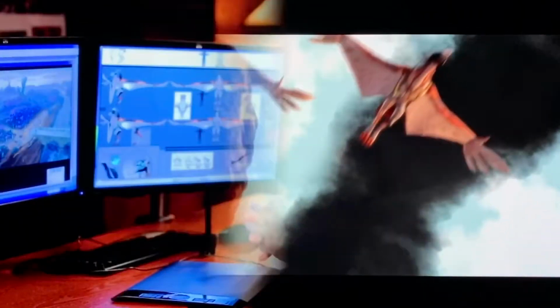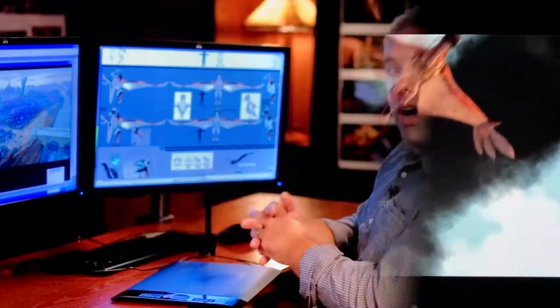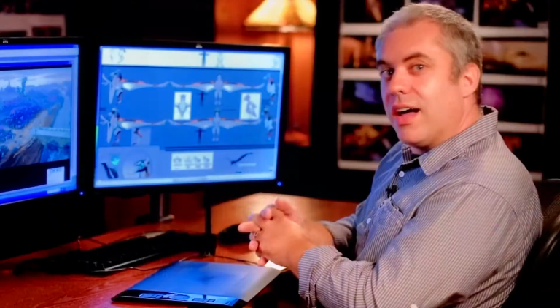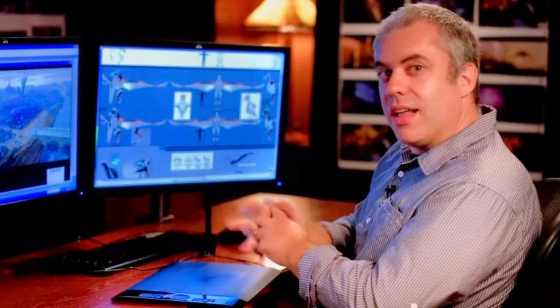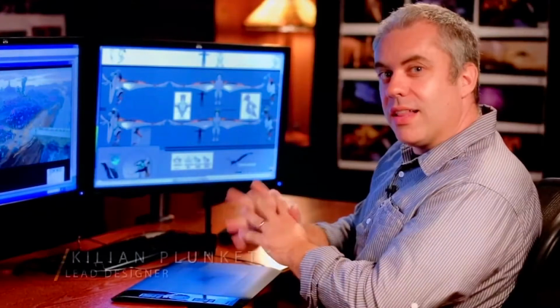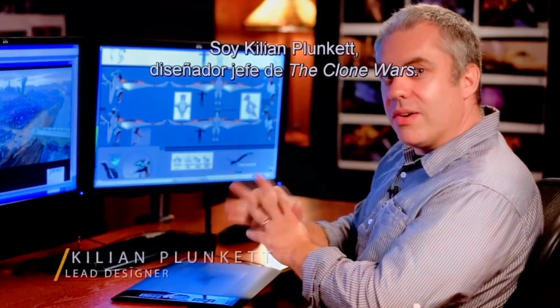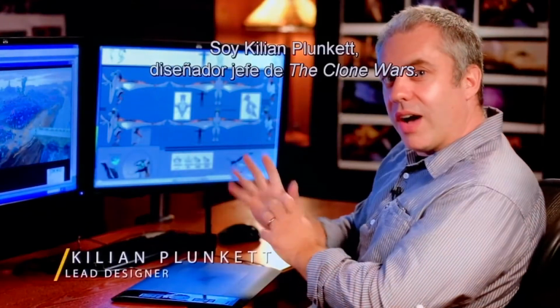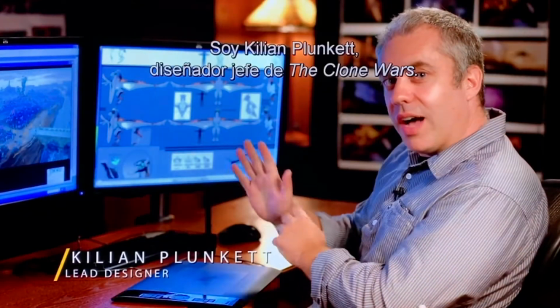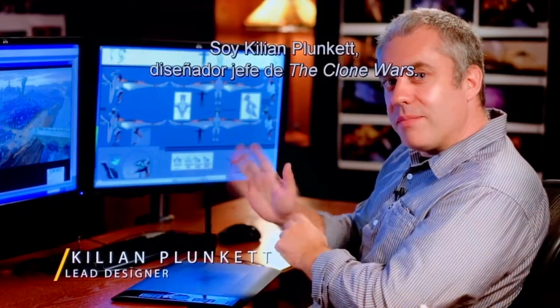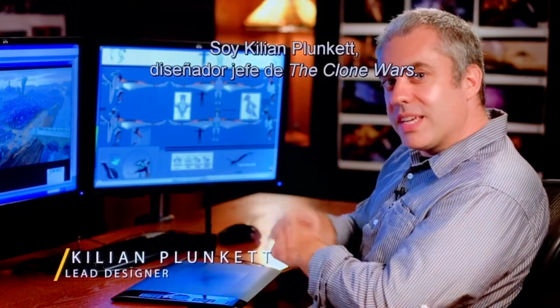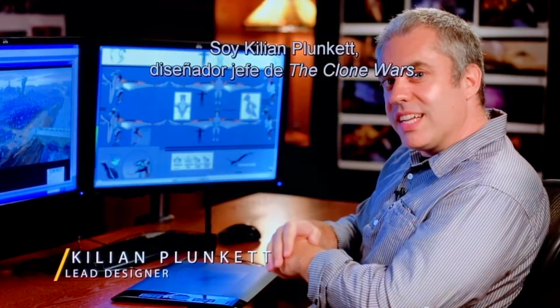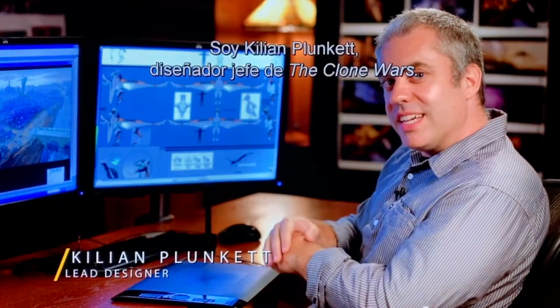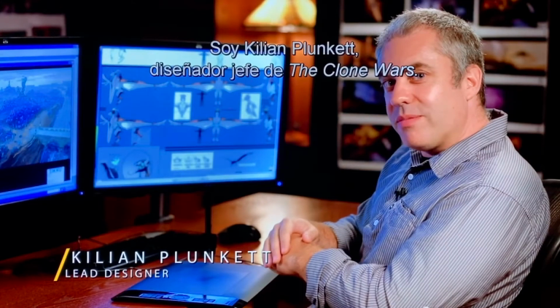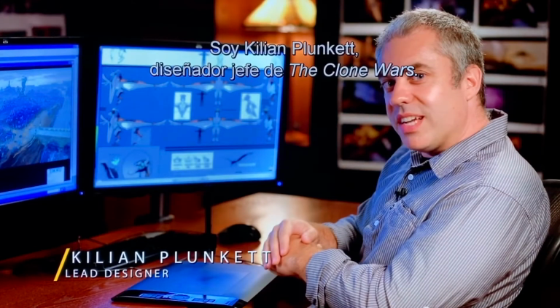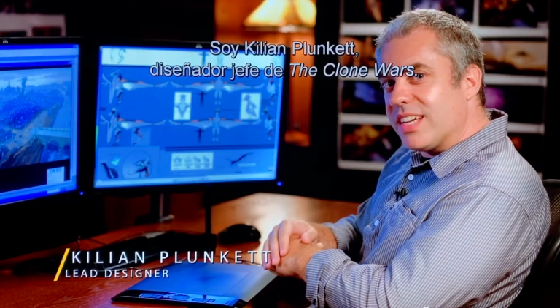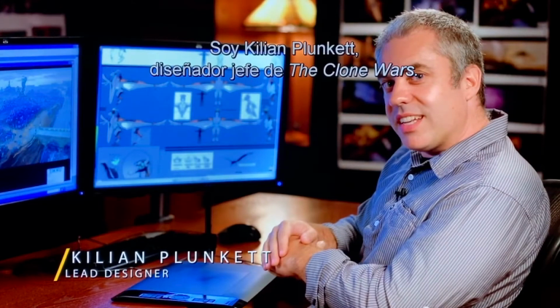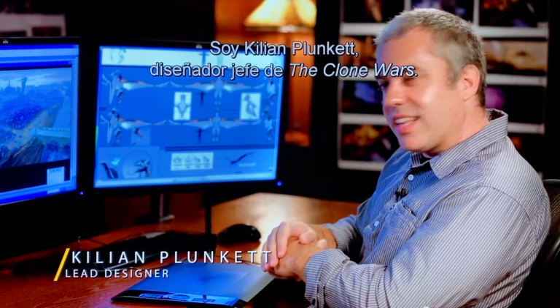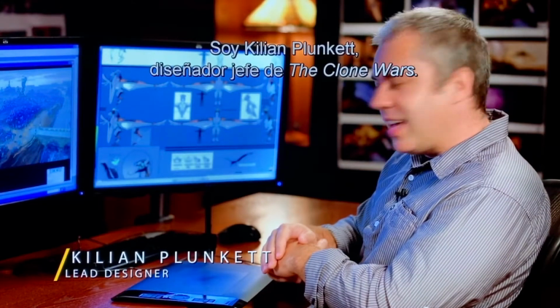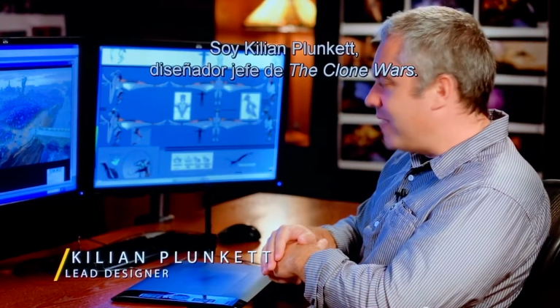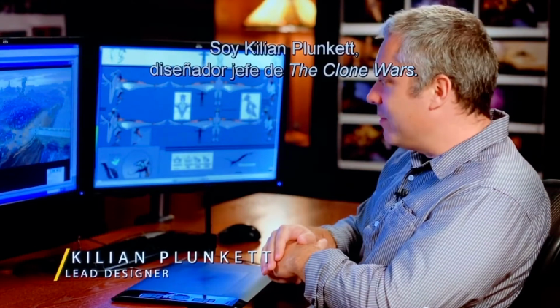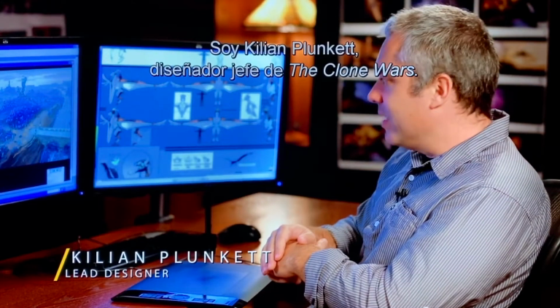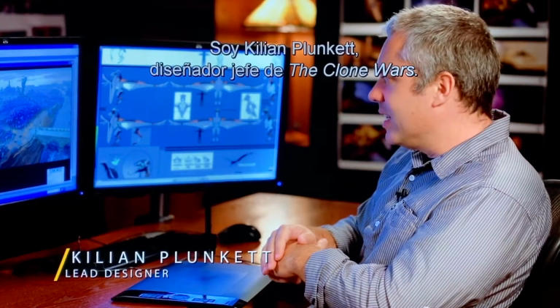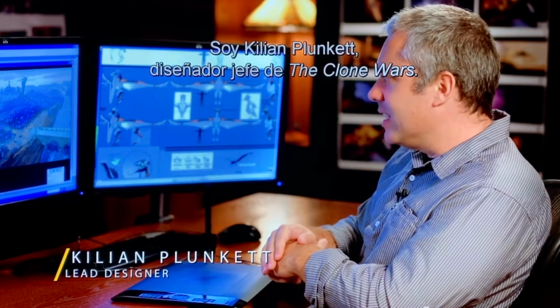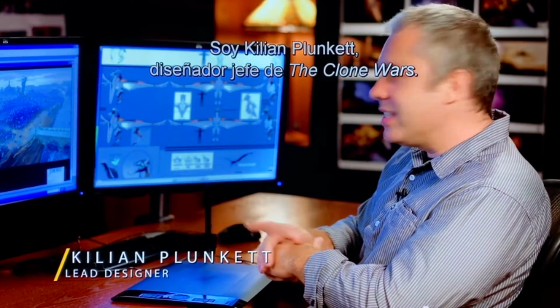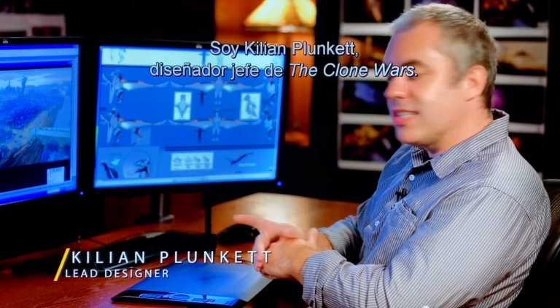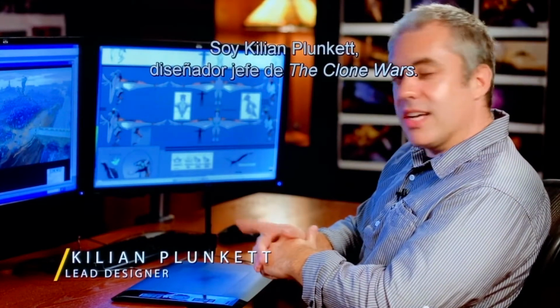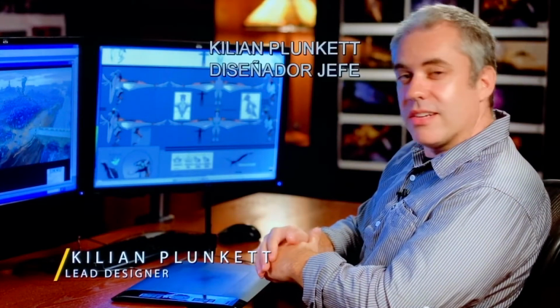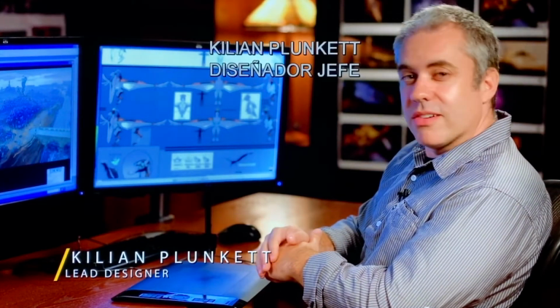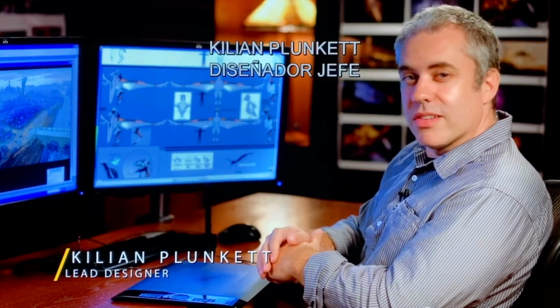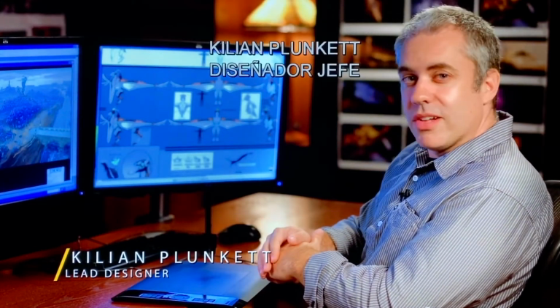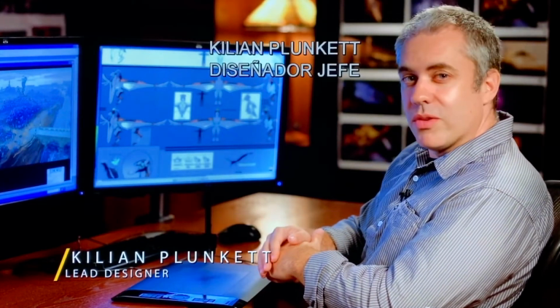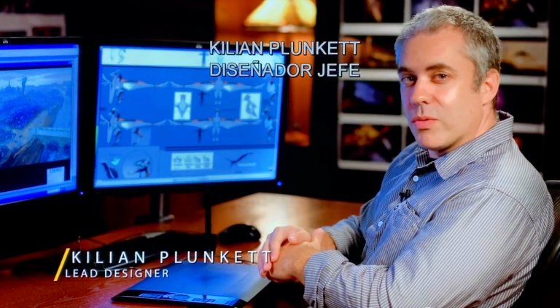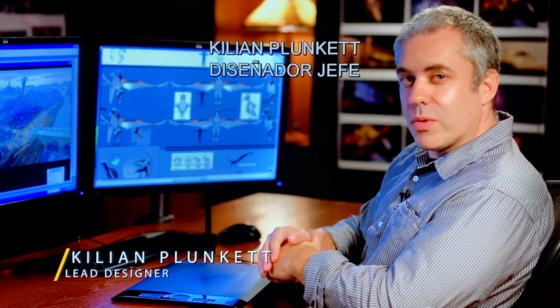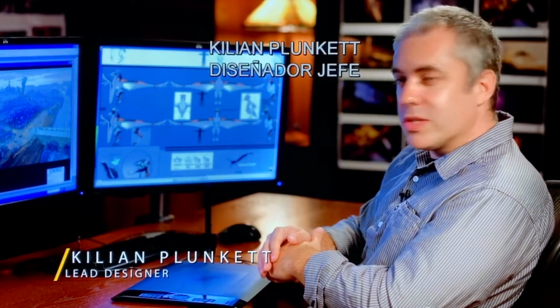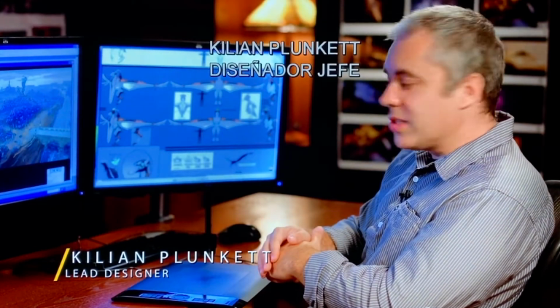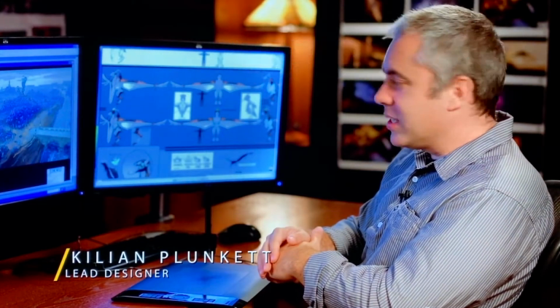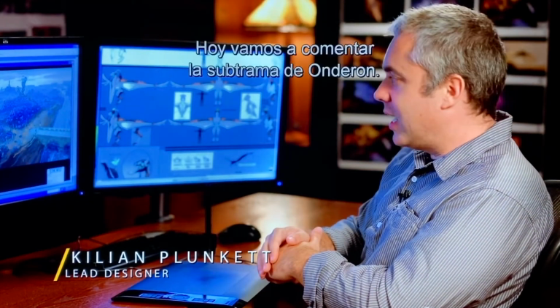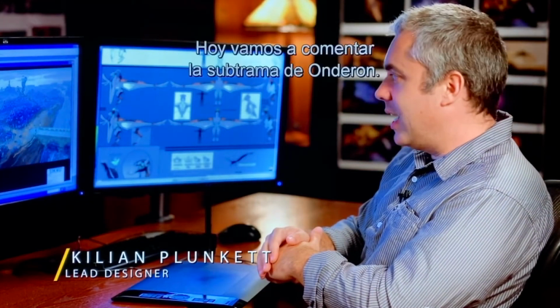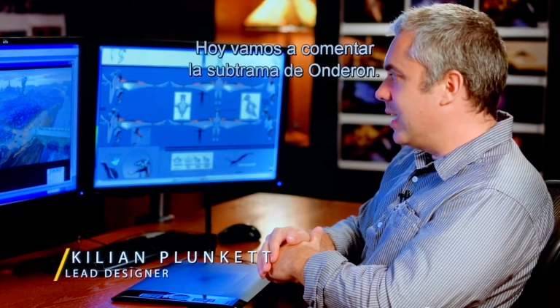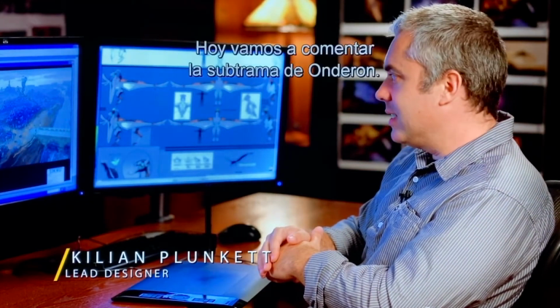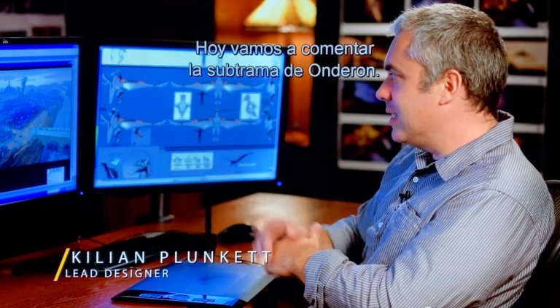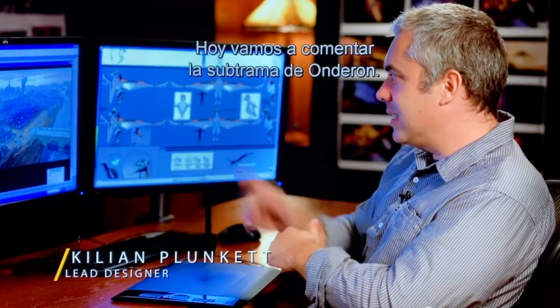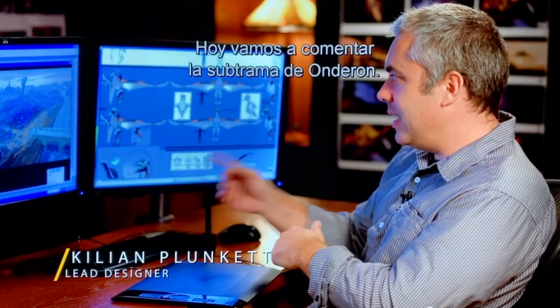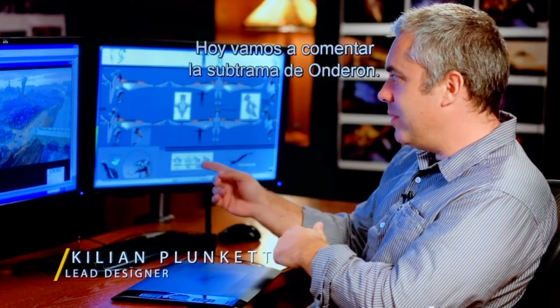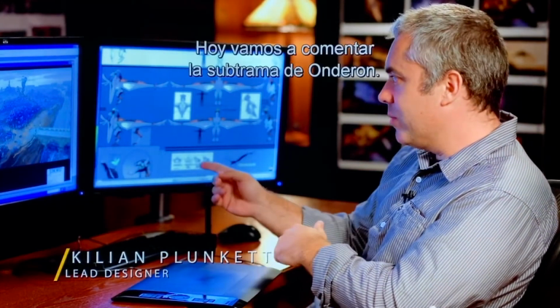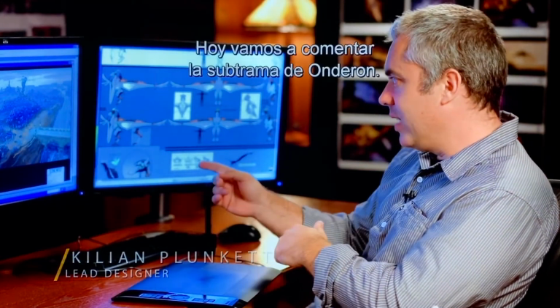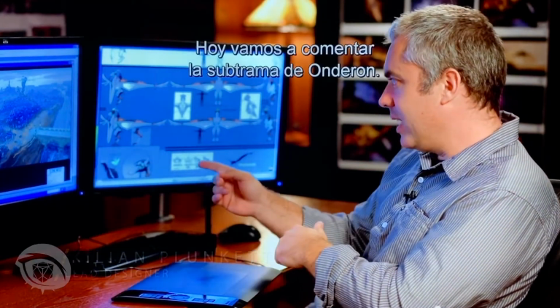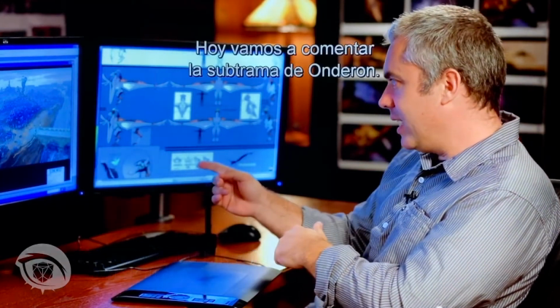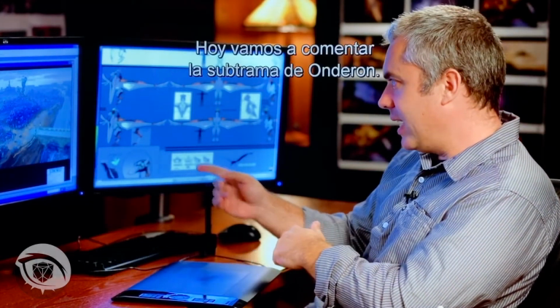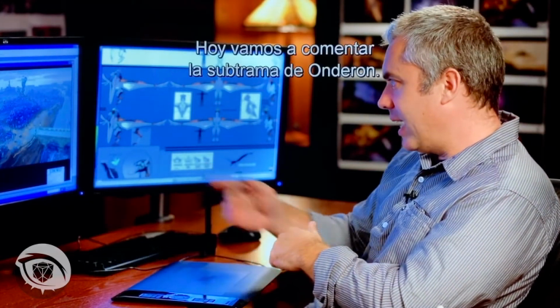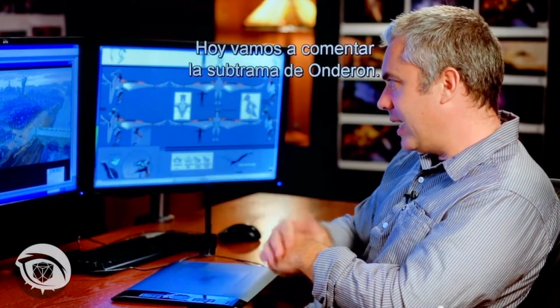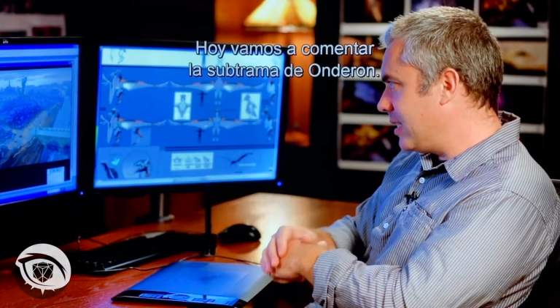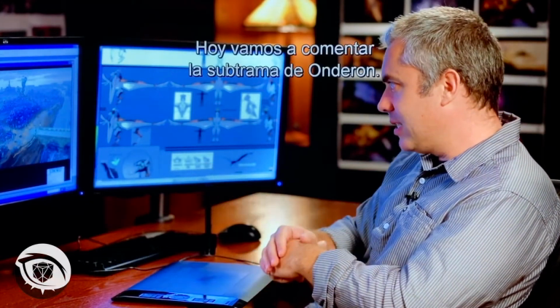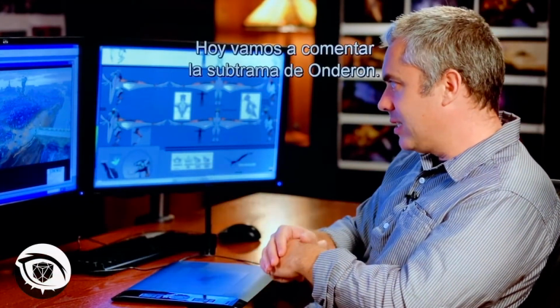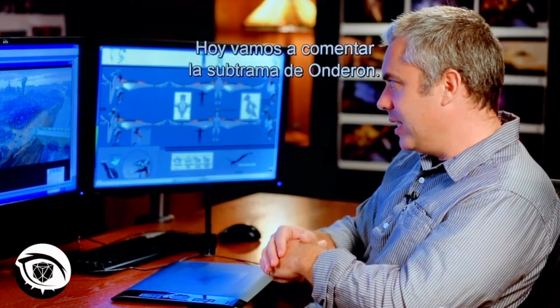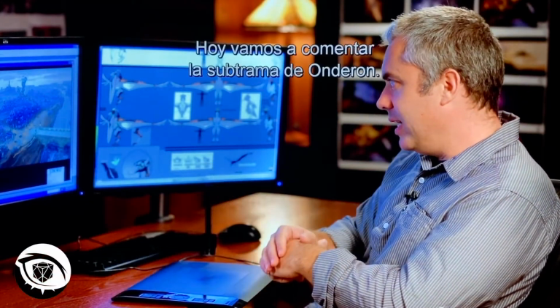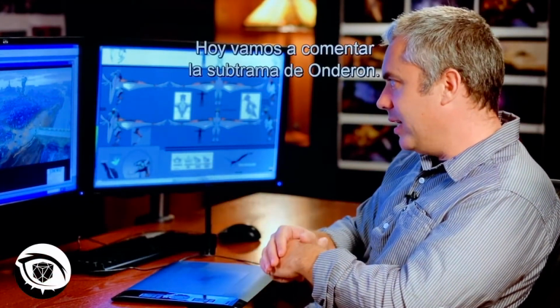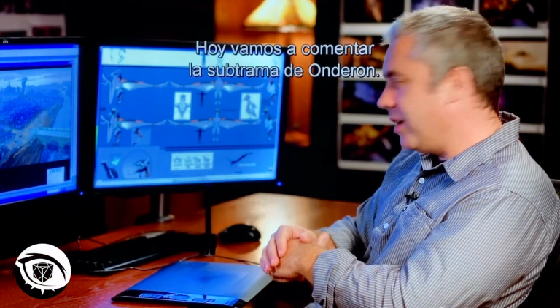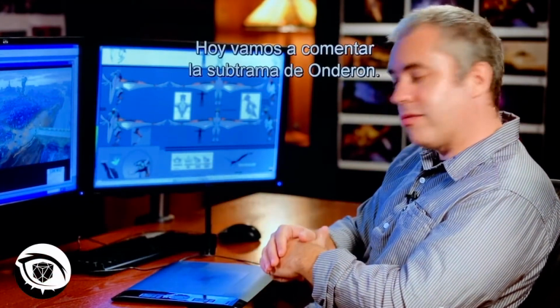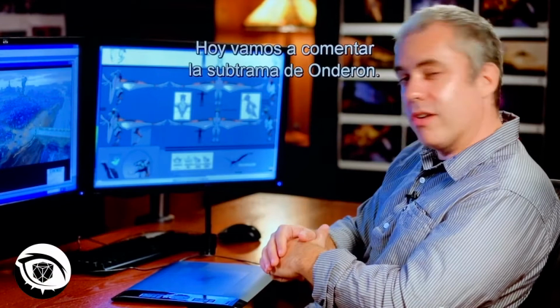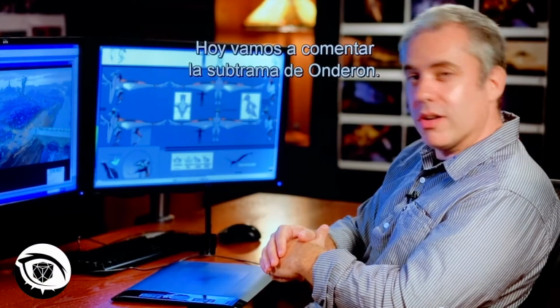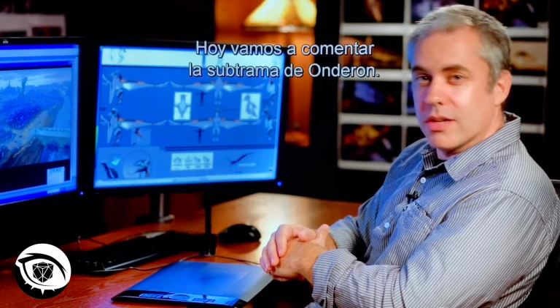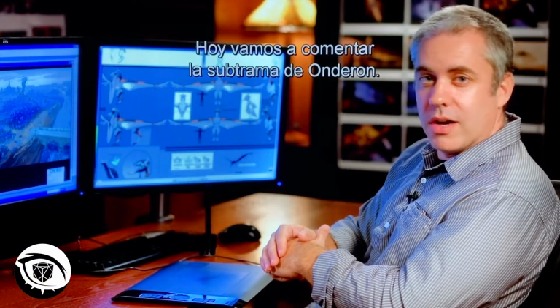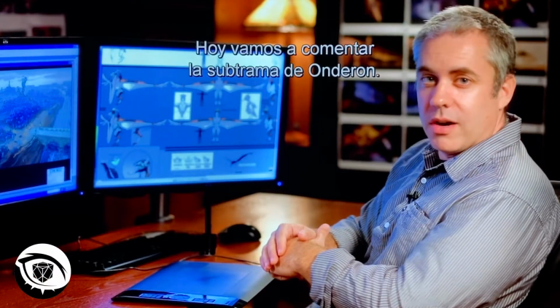Hello, I'm Cillian Plunkett. I'm the lead designer on the Clone Wars, and today we're looking at the Onderon arc.